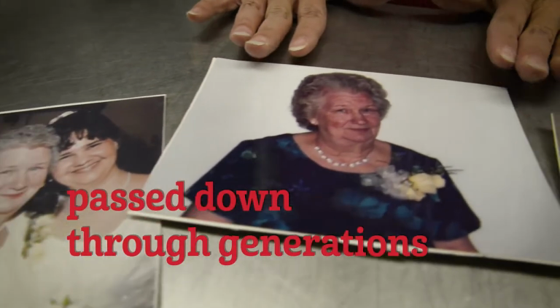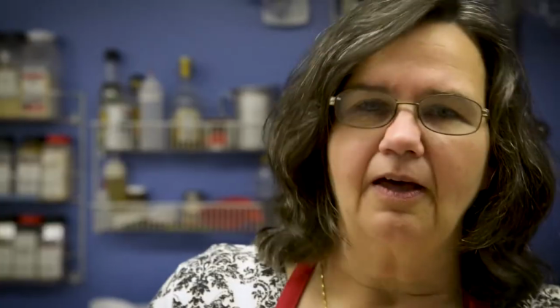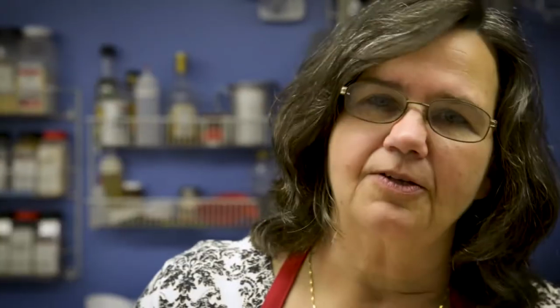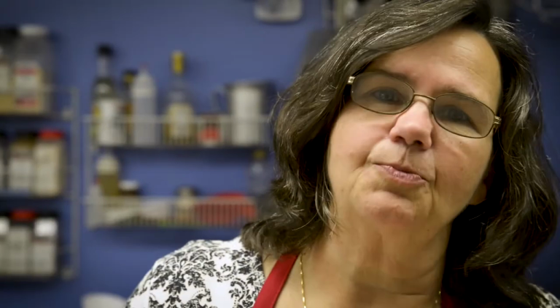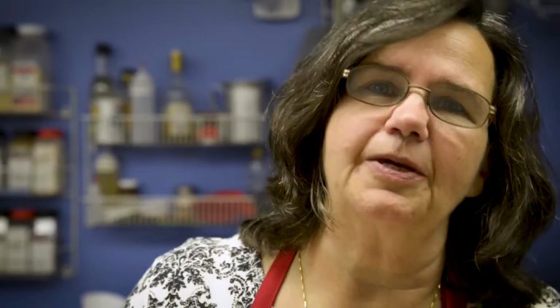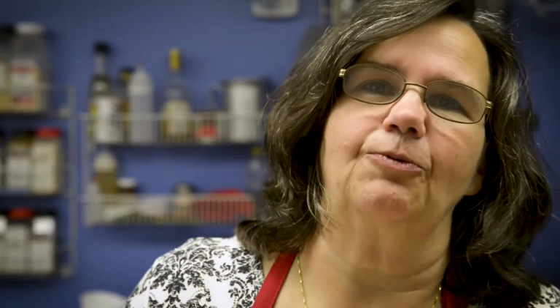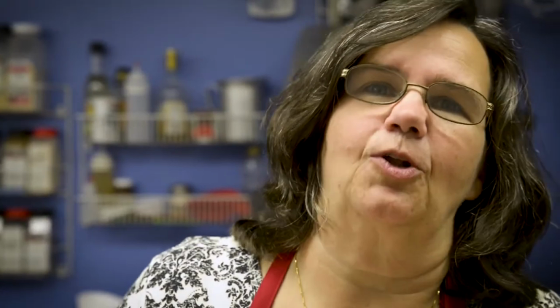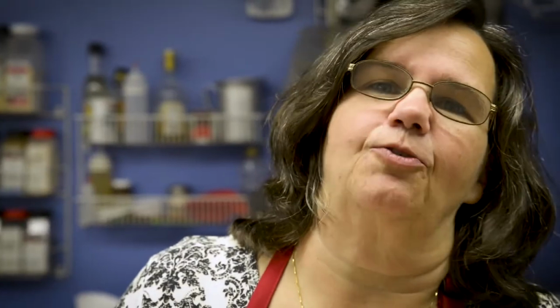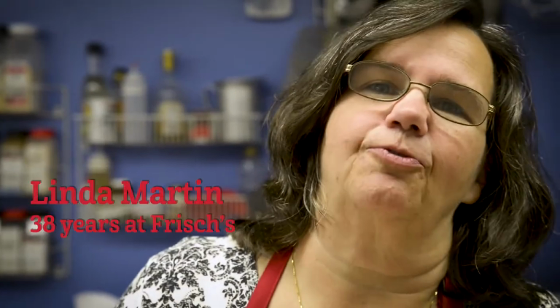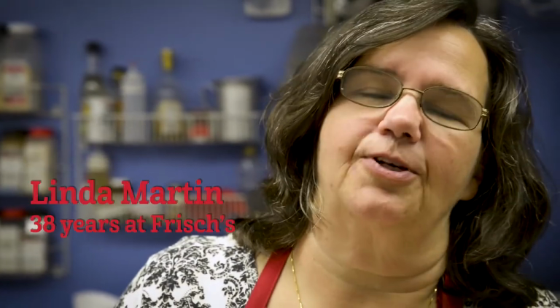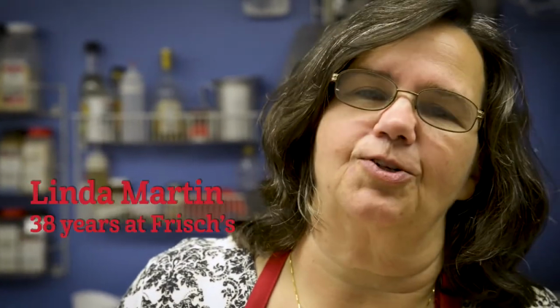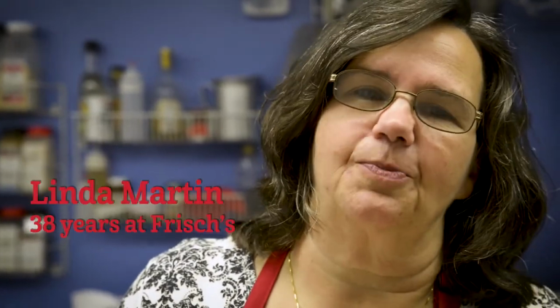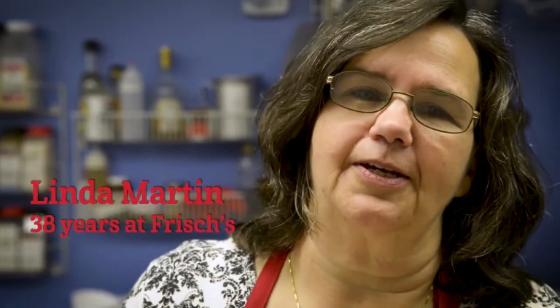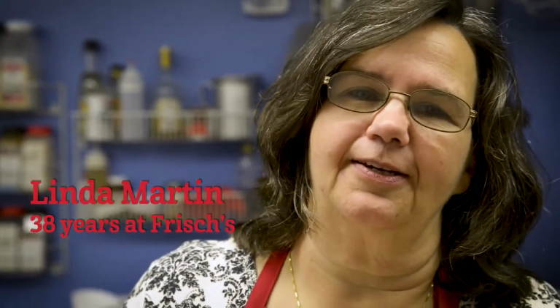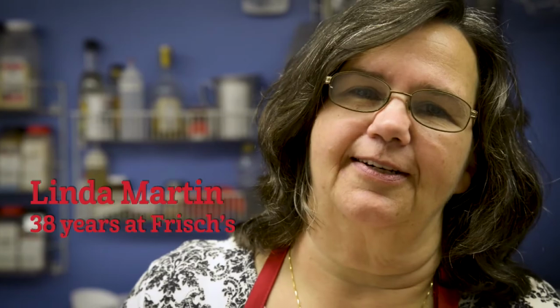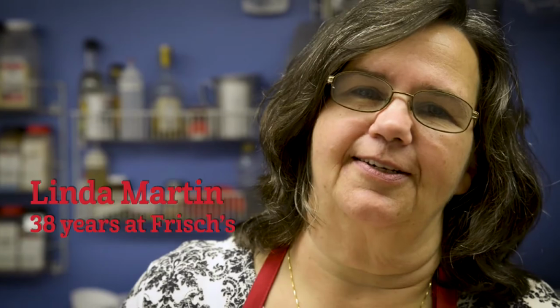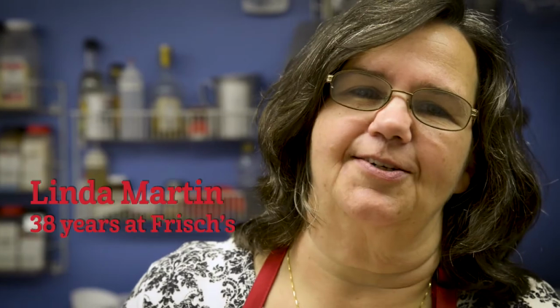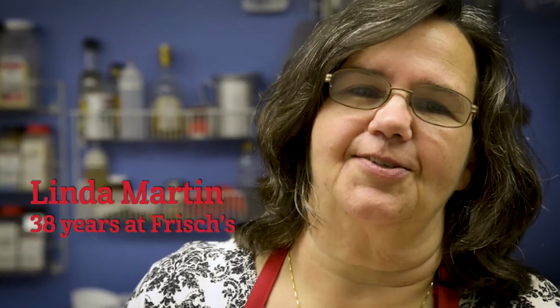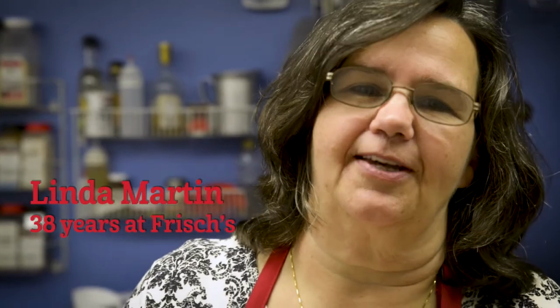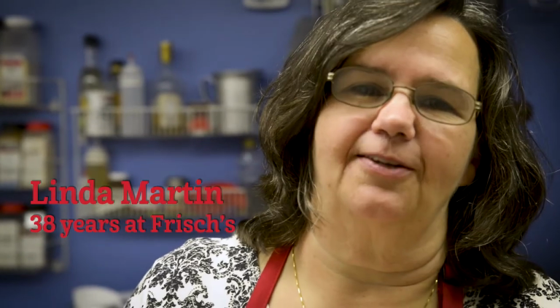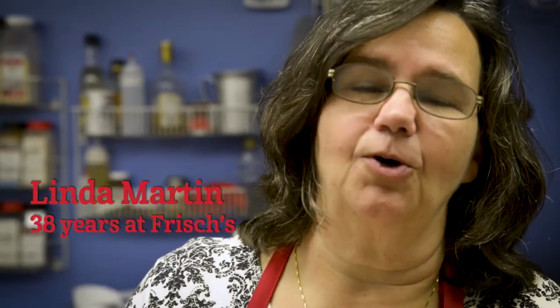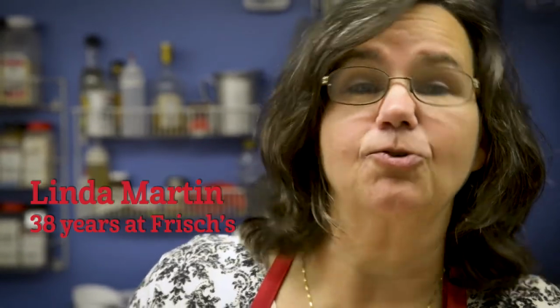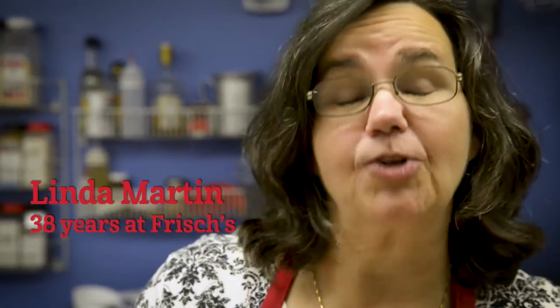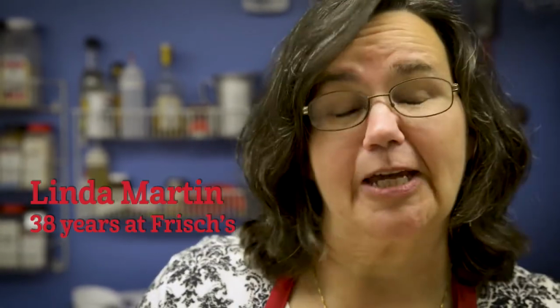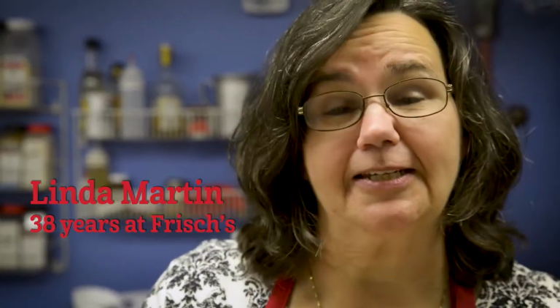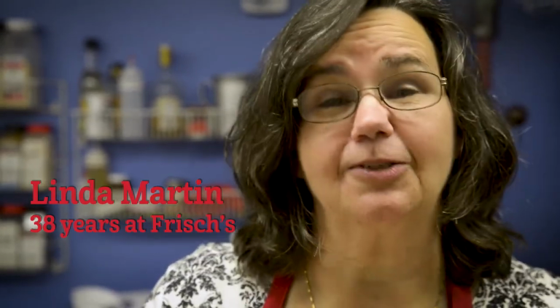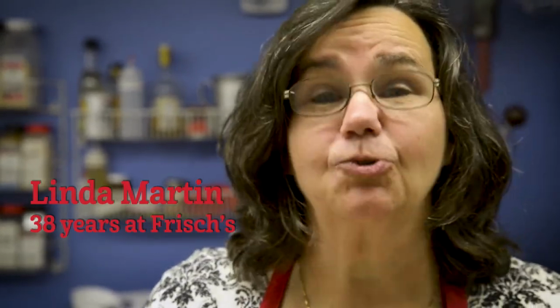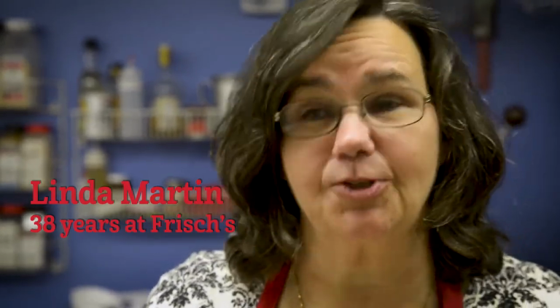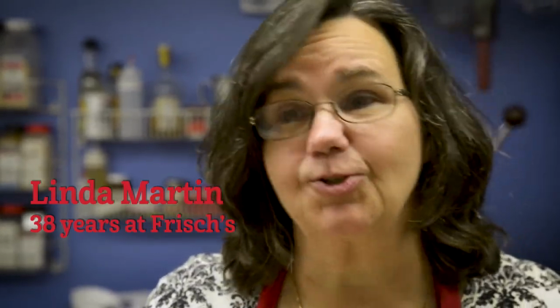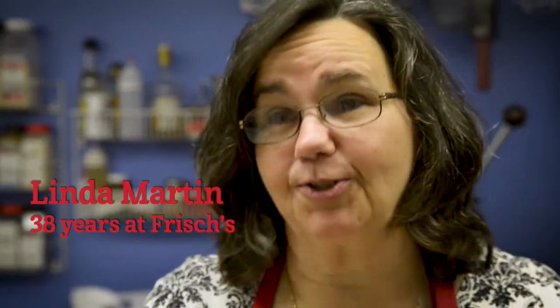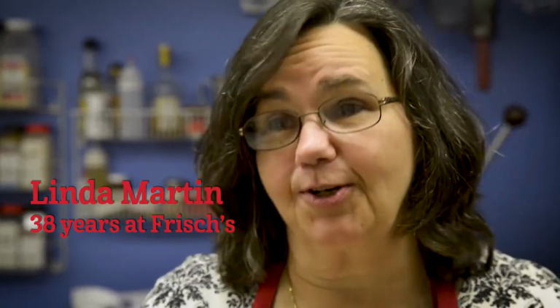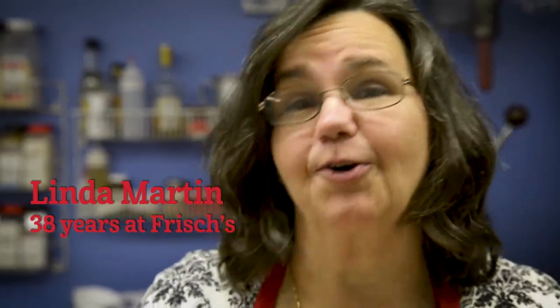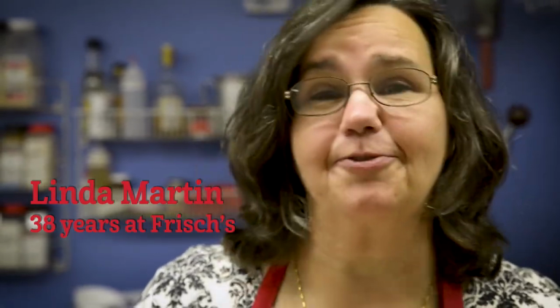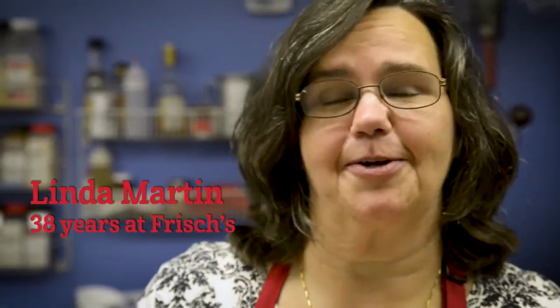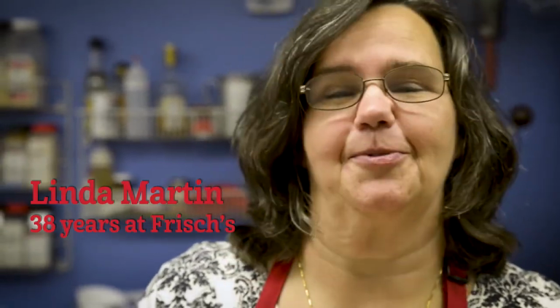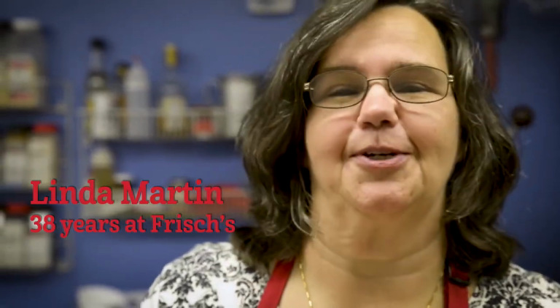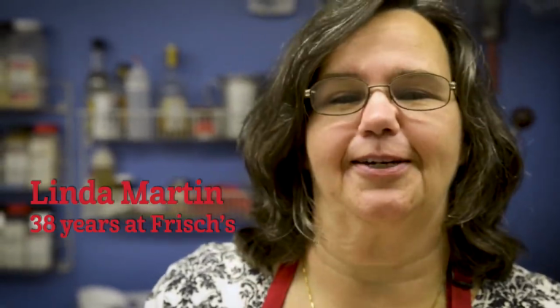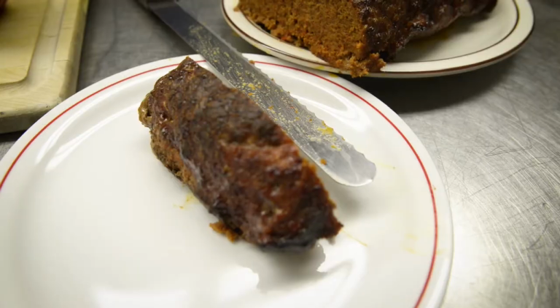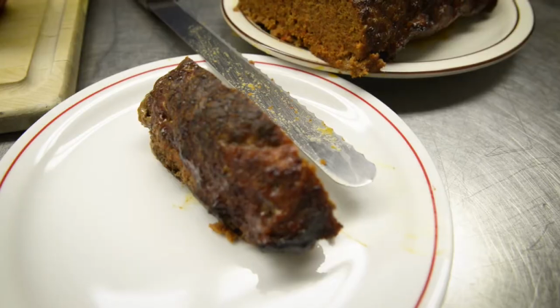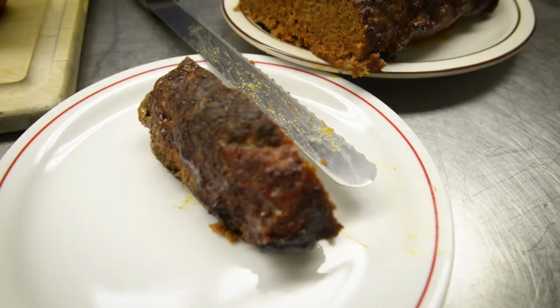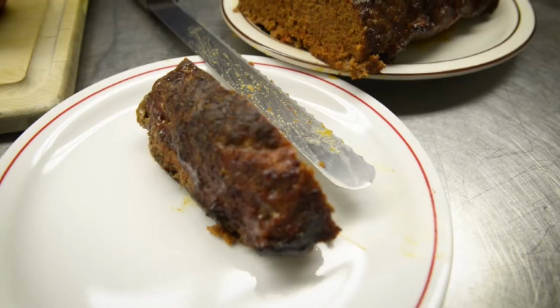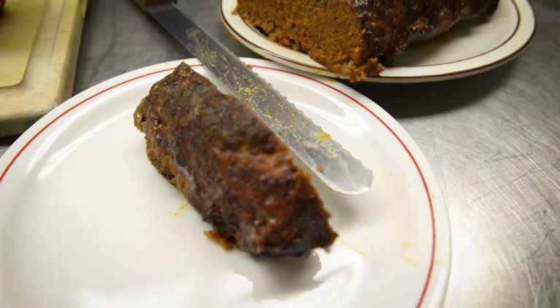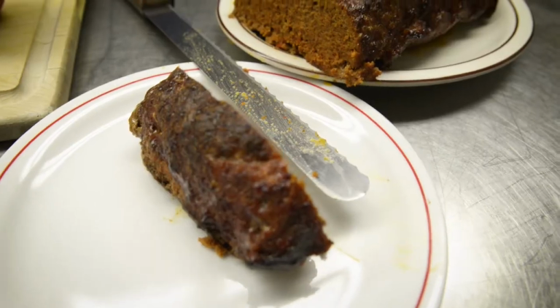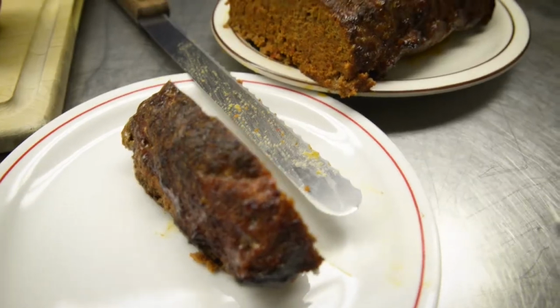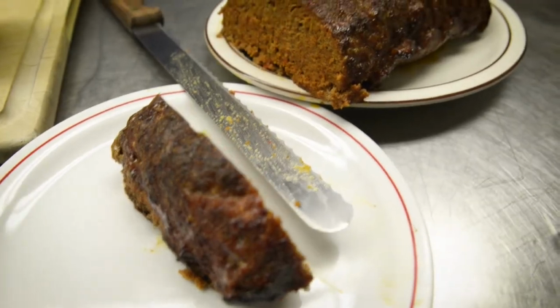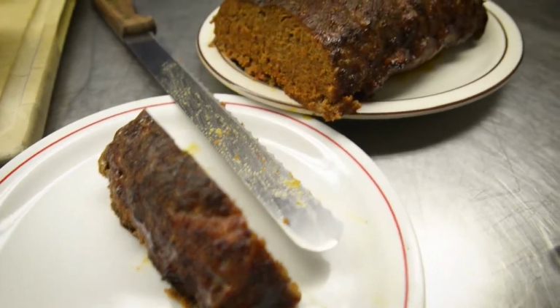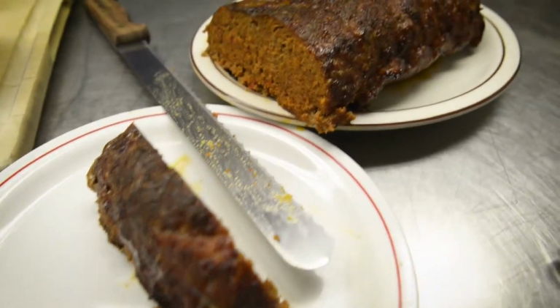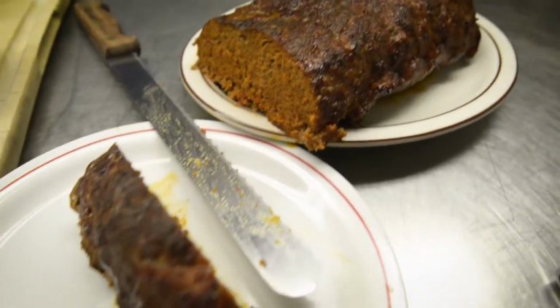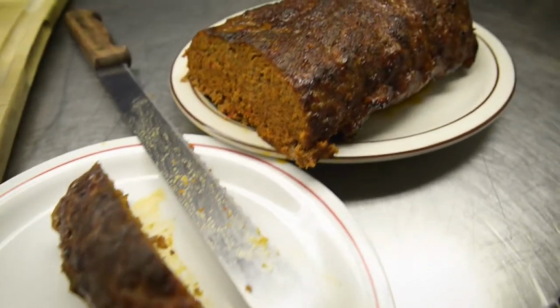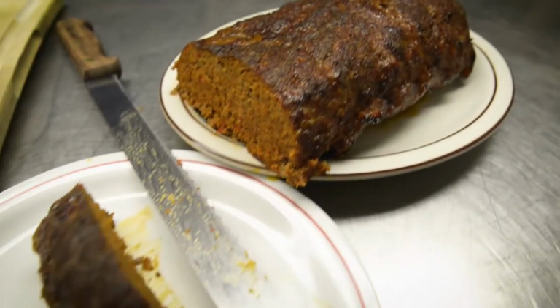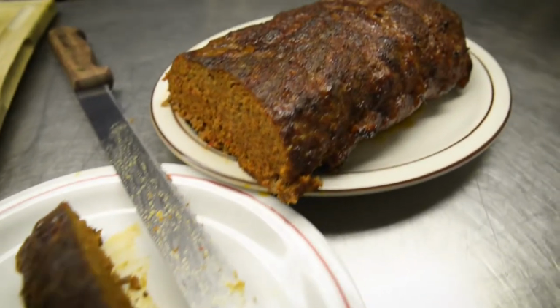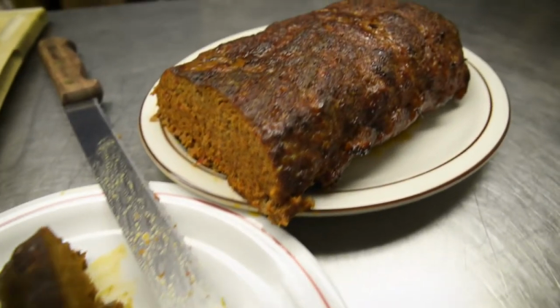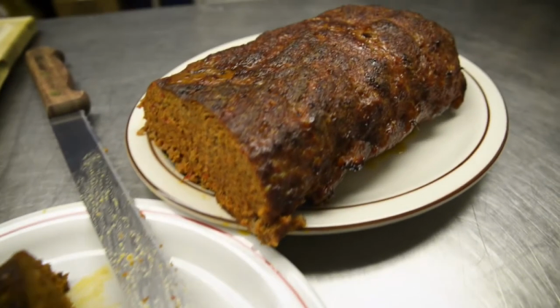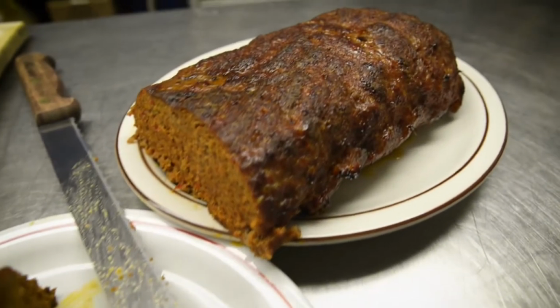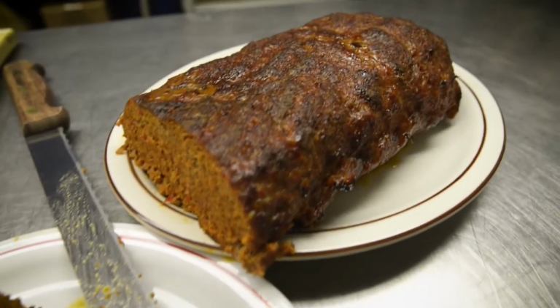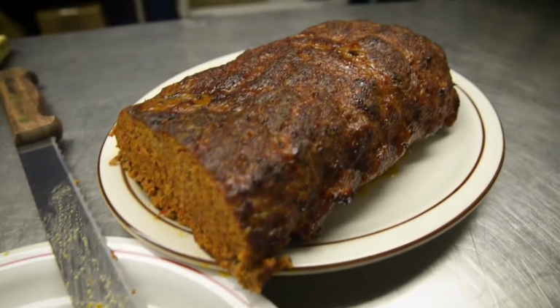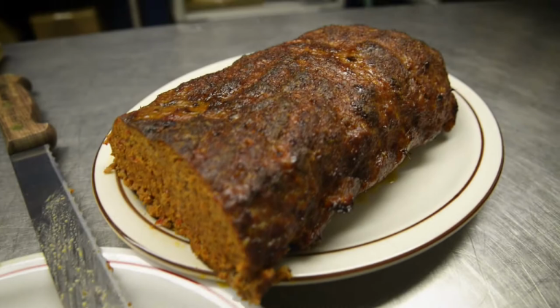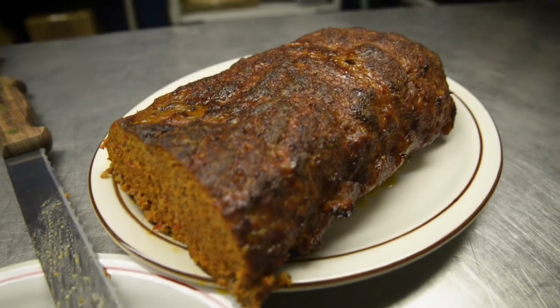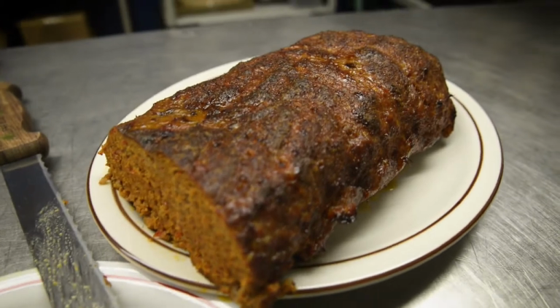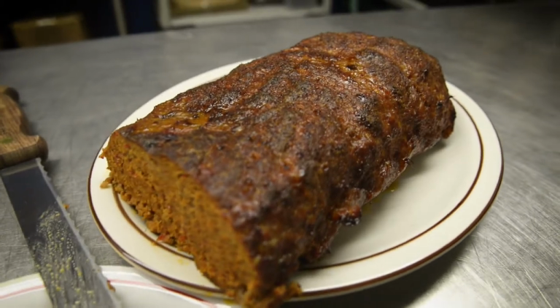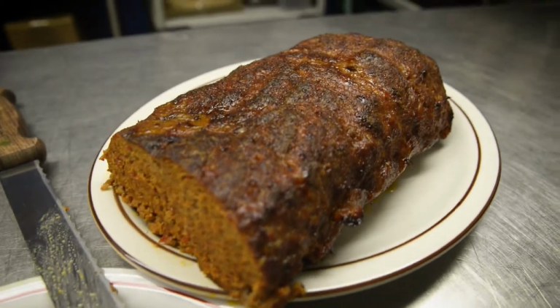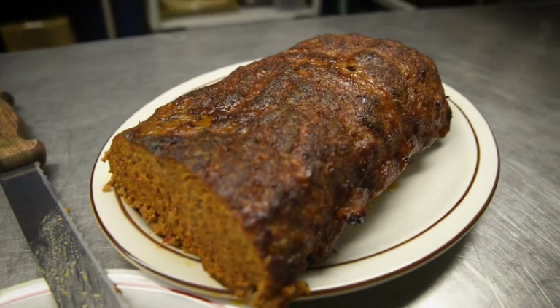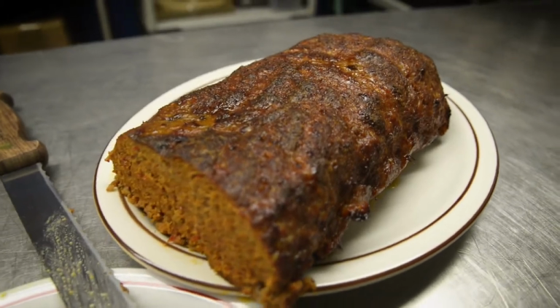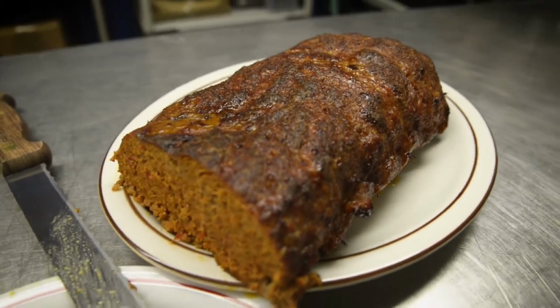This meatloaf recipe is a long-standing tradition in our family. I started making this meatloaf when I was about 16 years old.